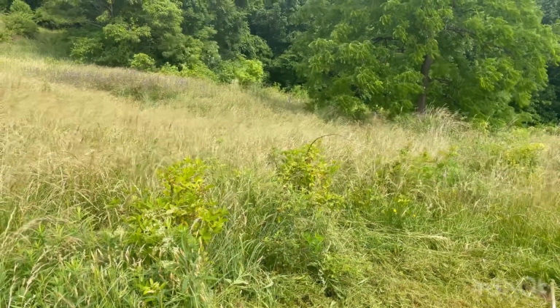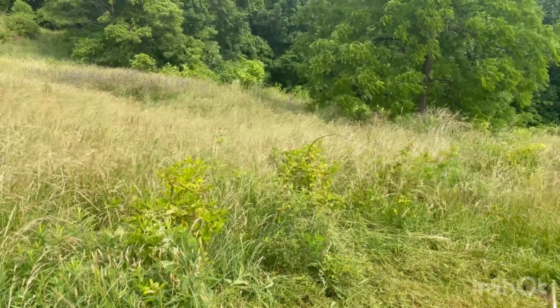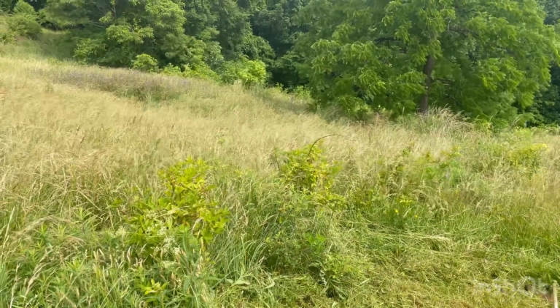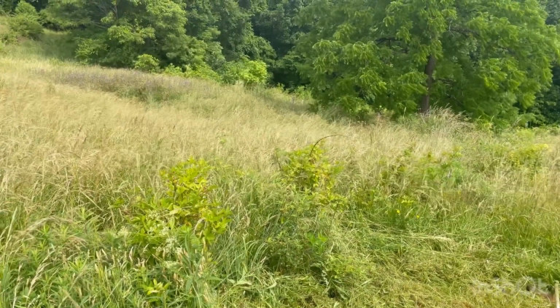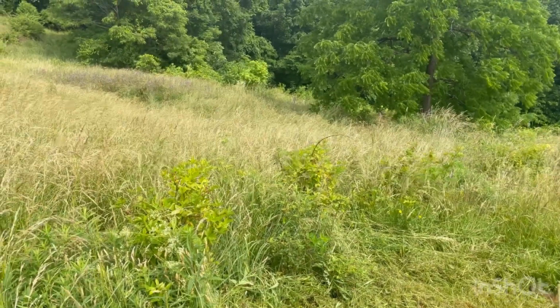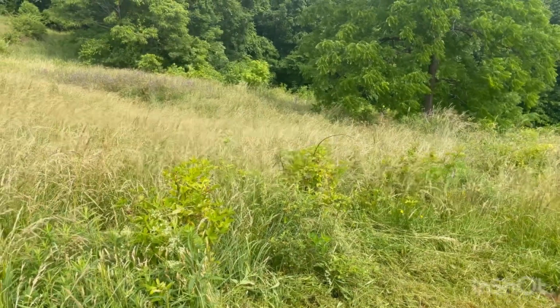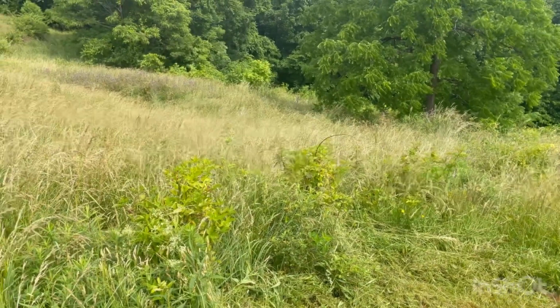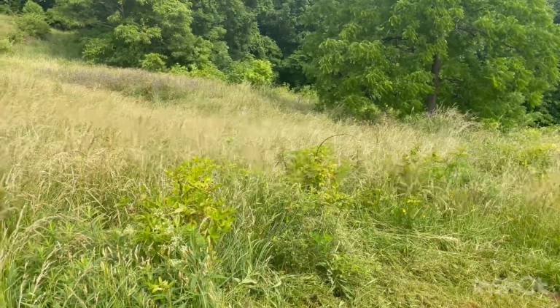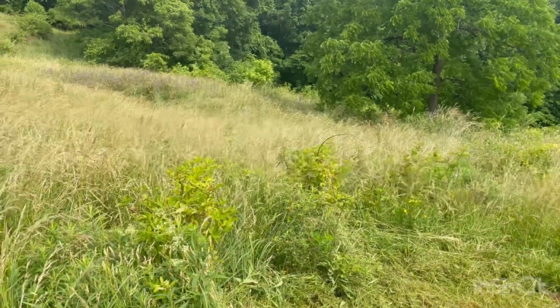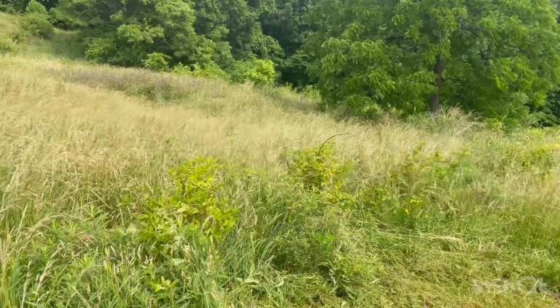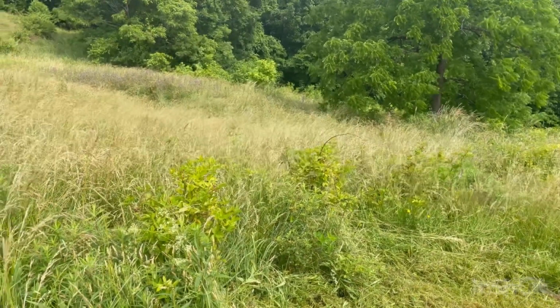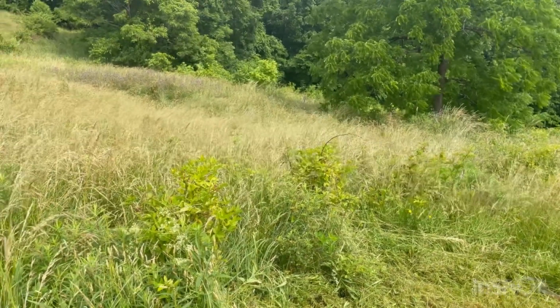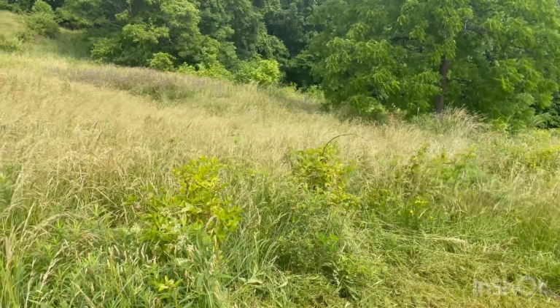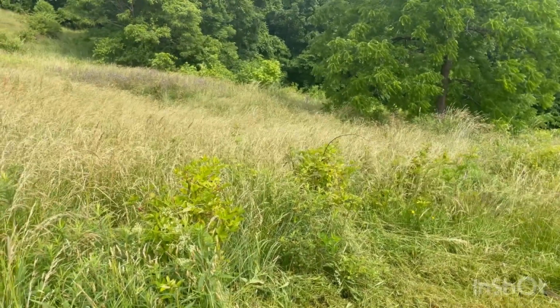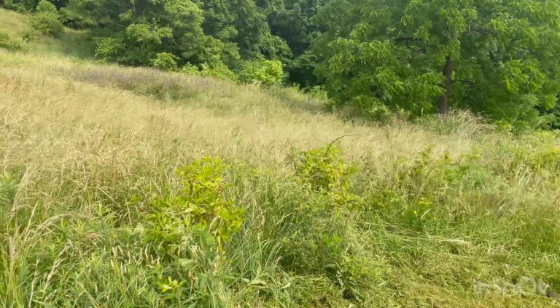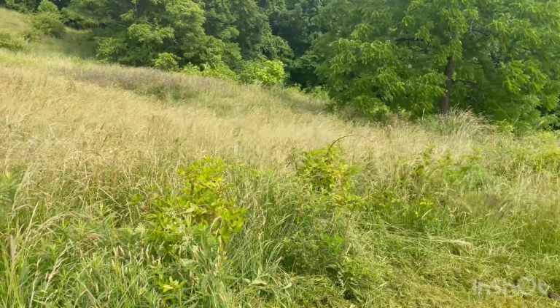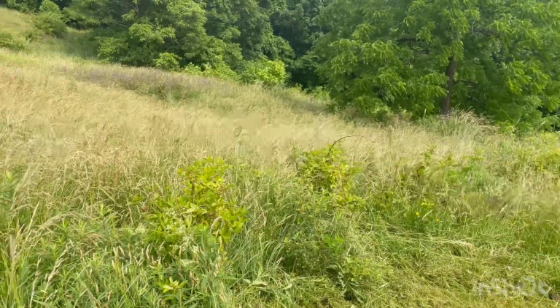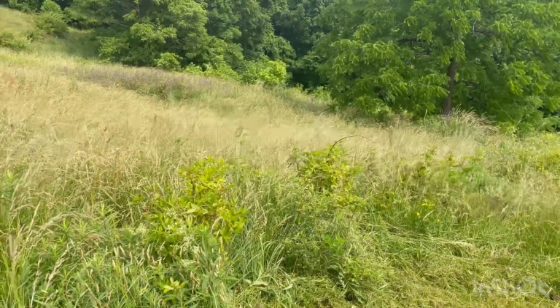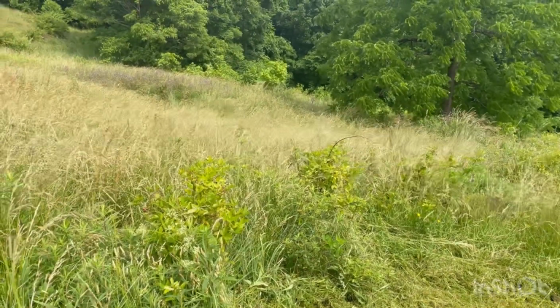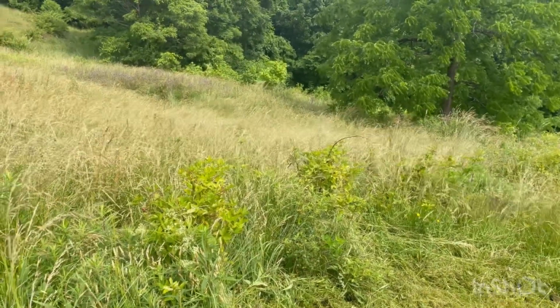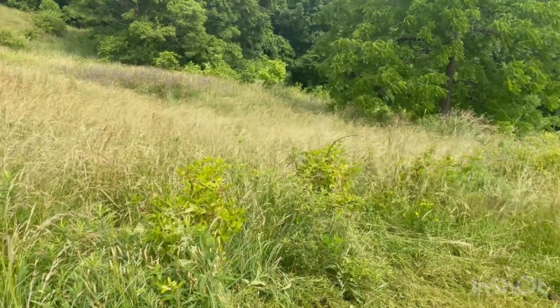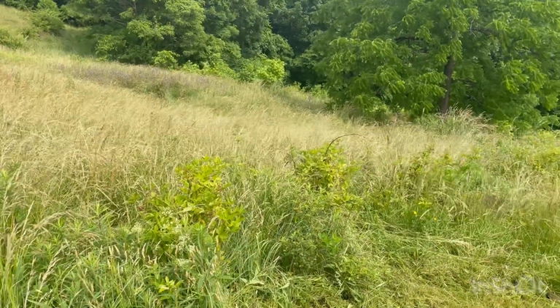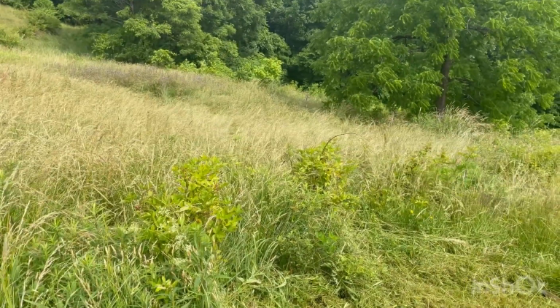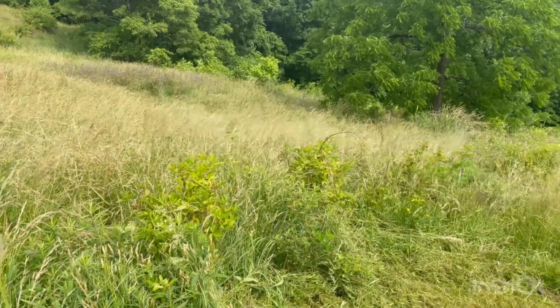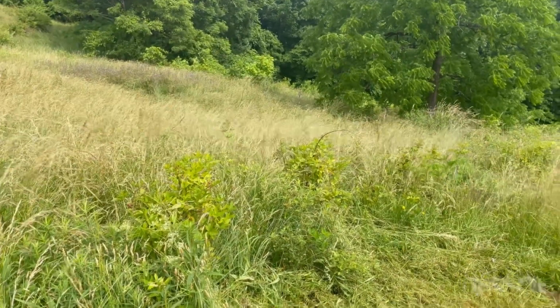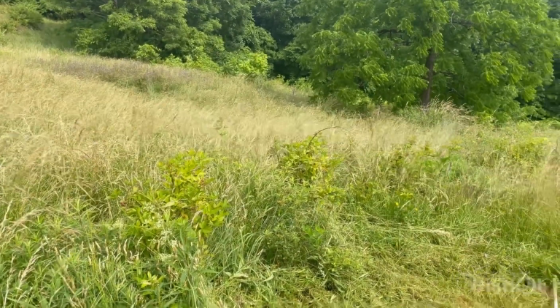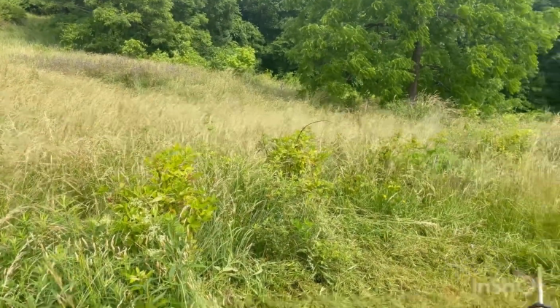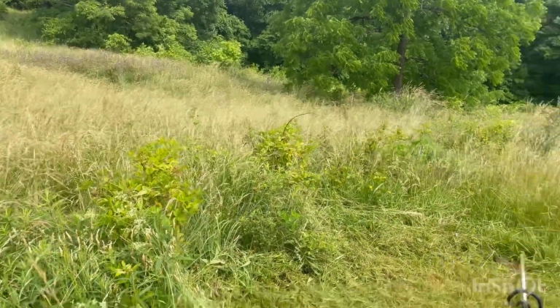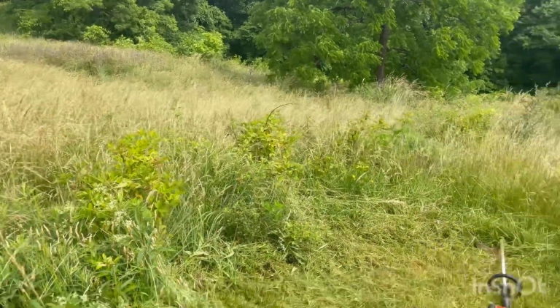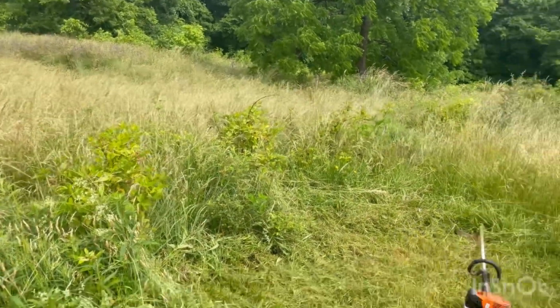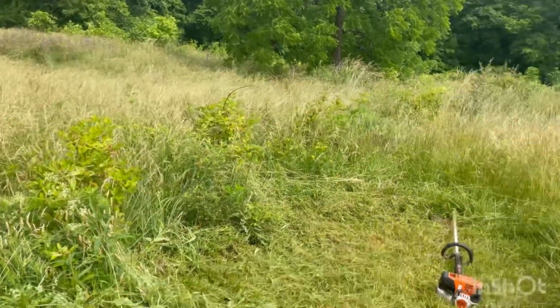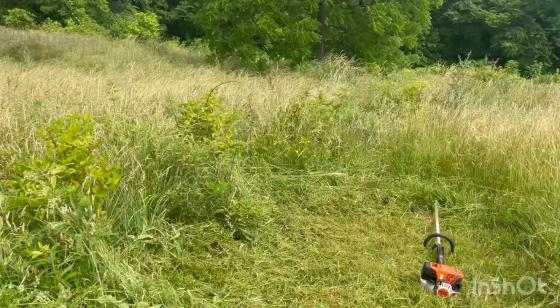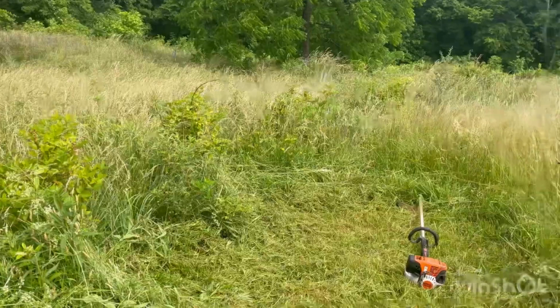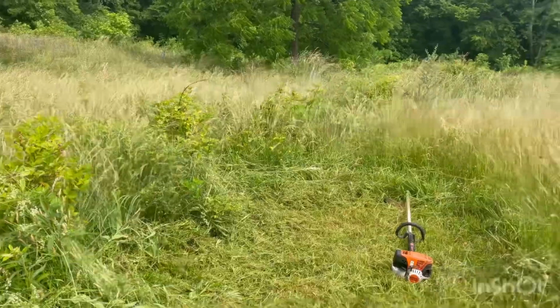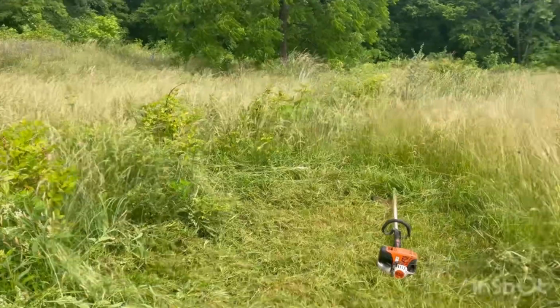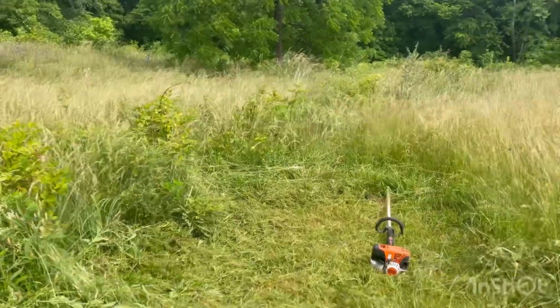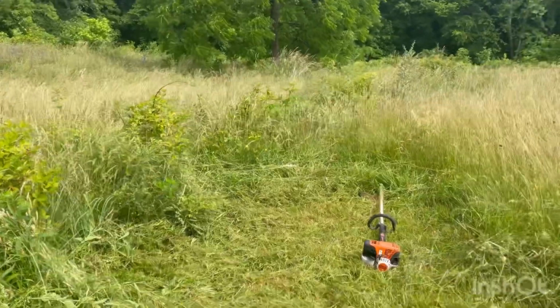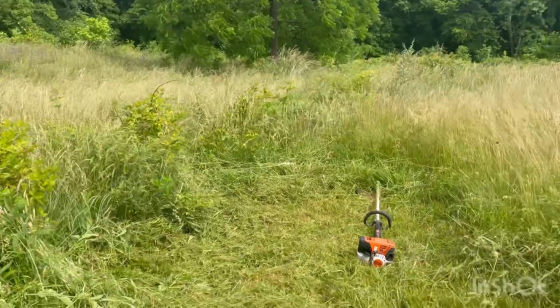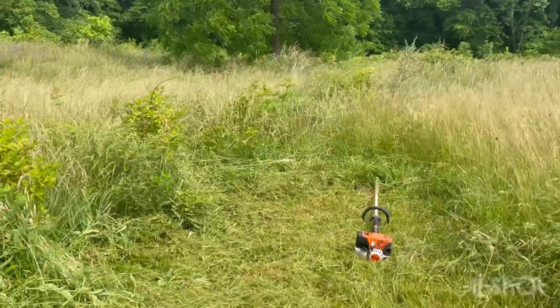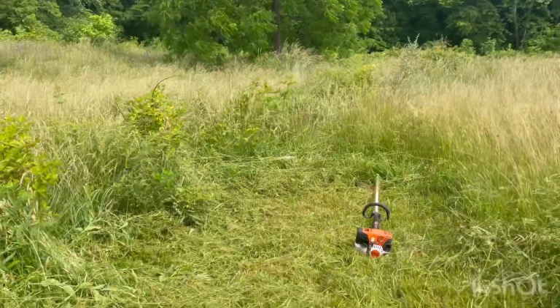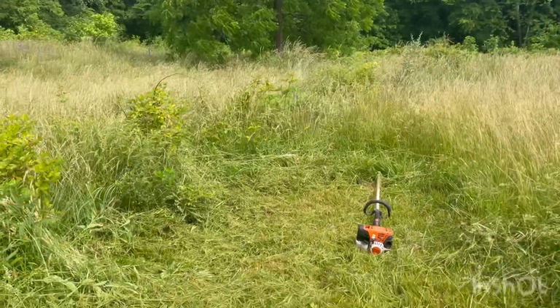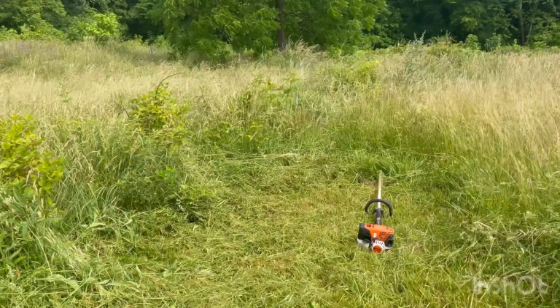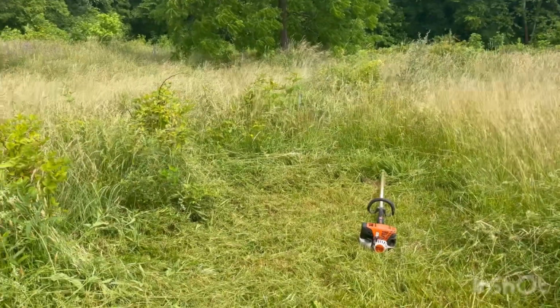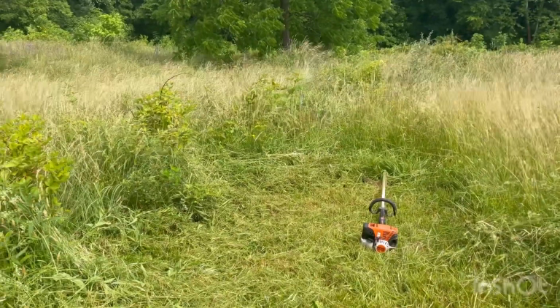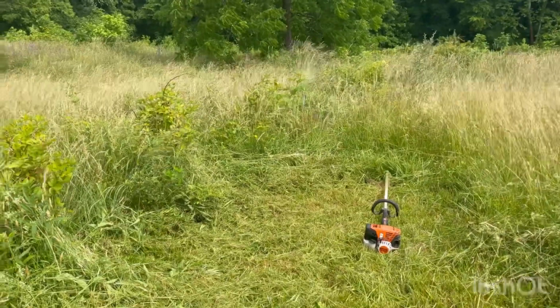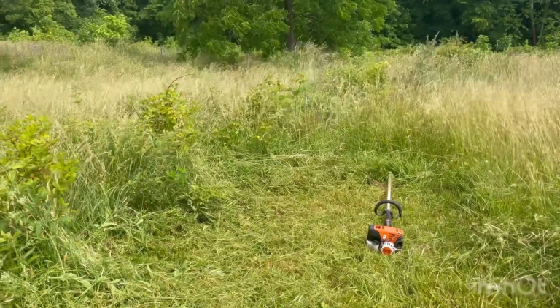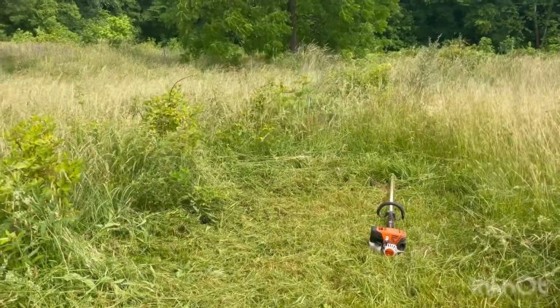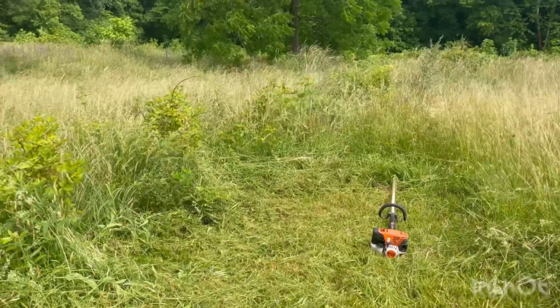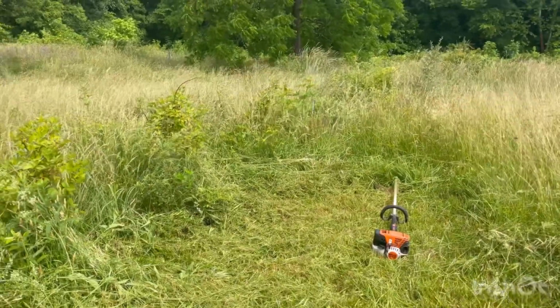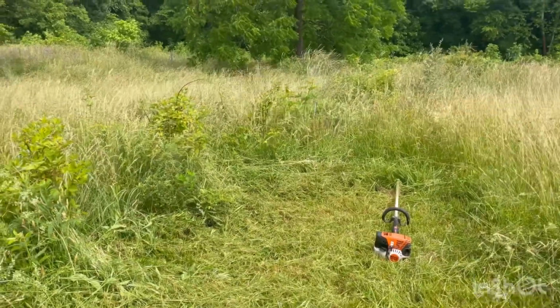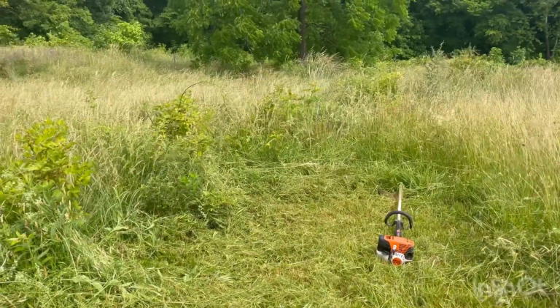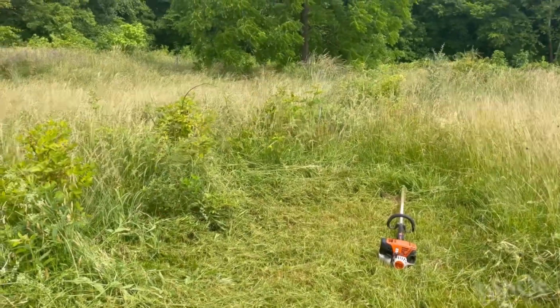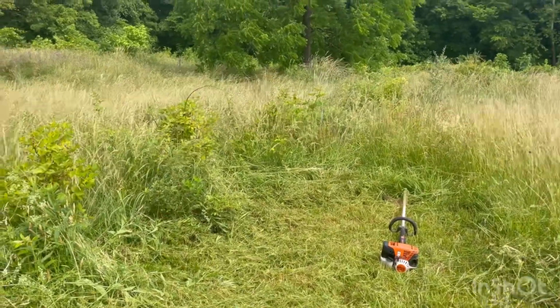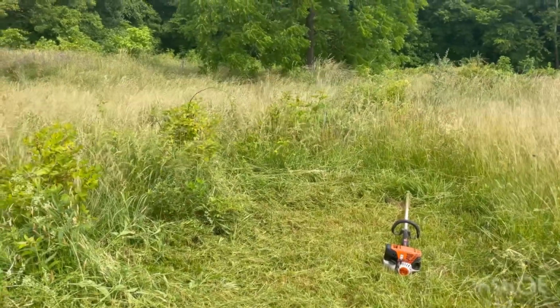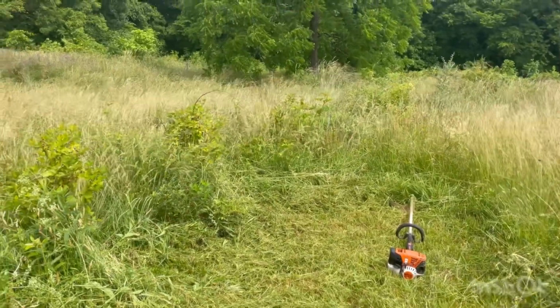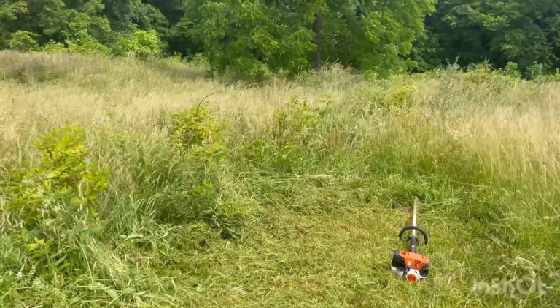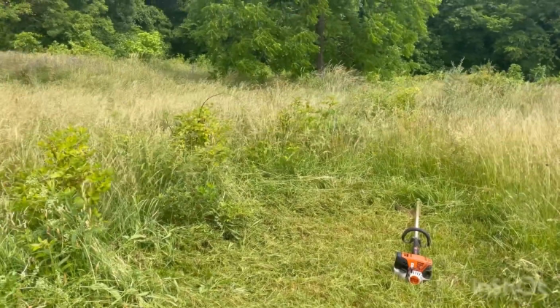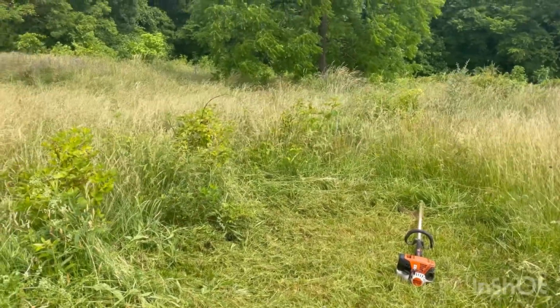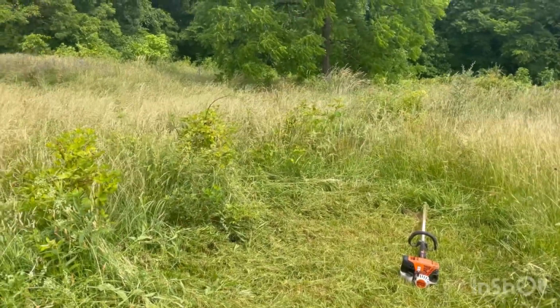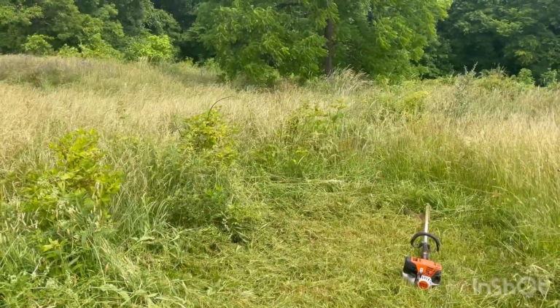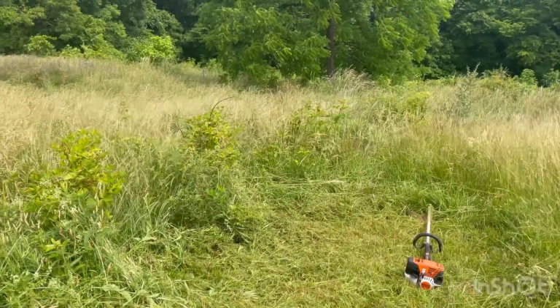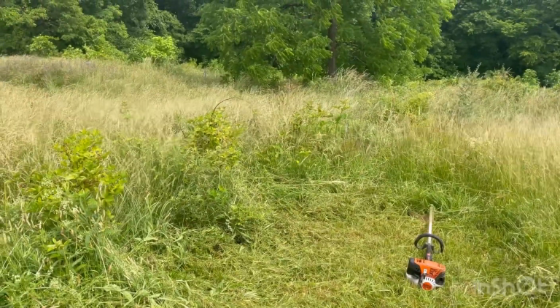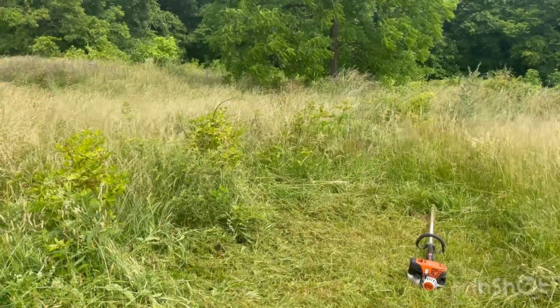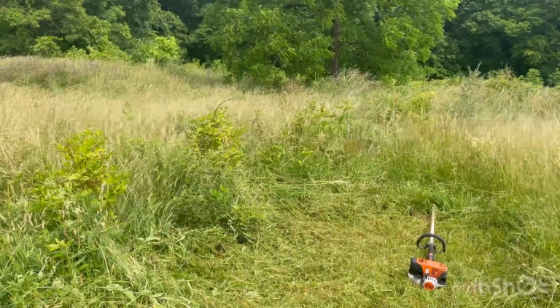See if I can get my mower down here and clear it out for you guys, and see what it looks like.